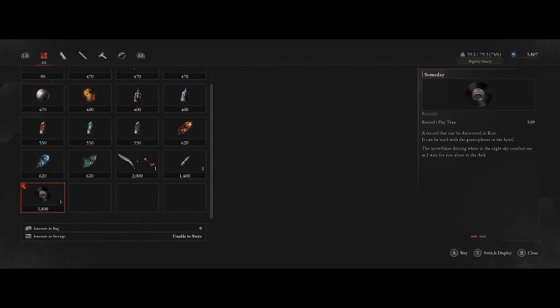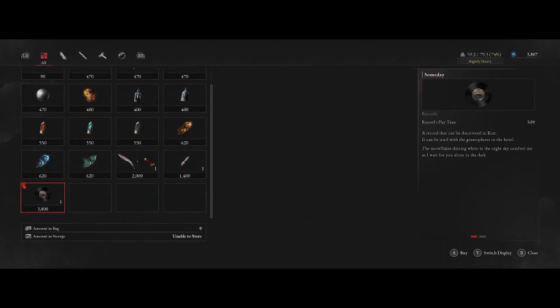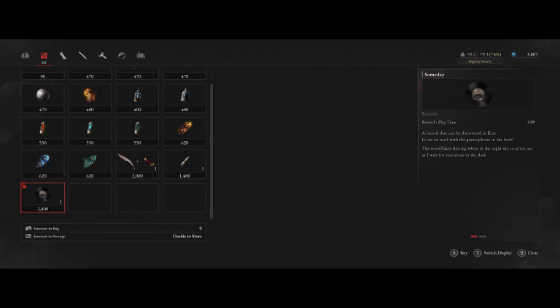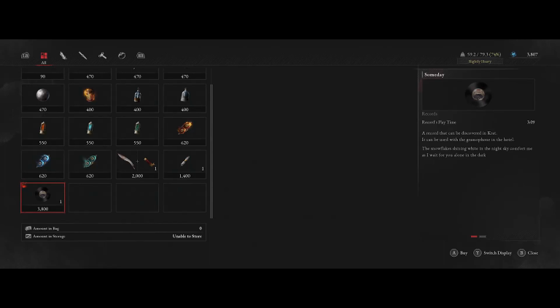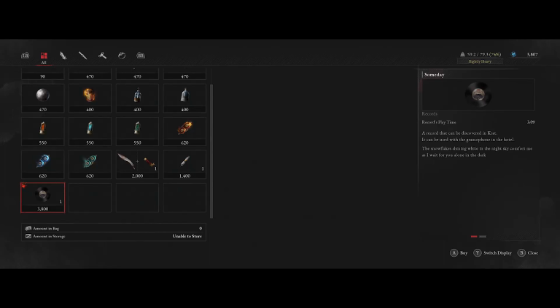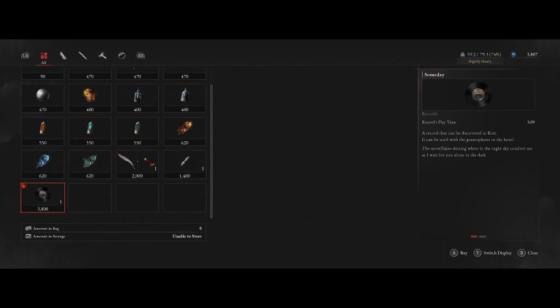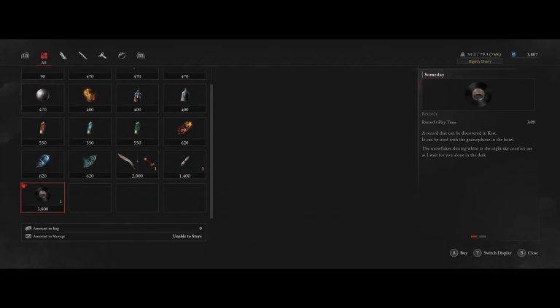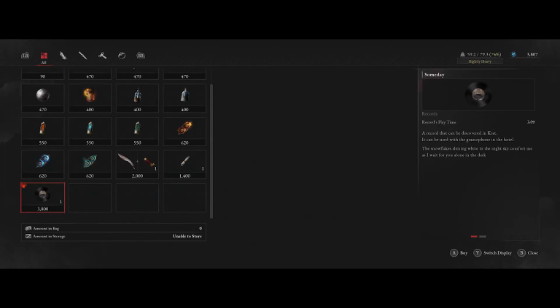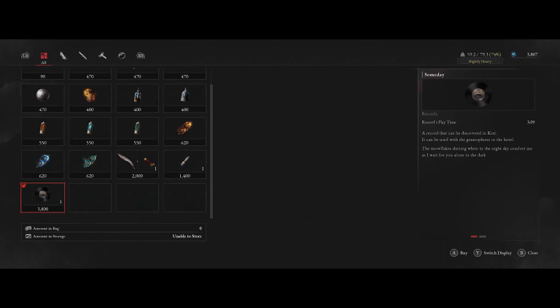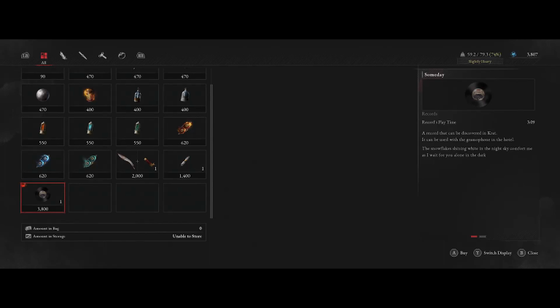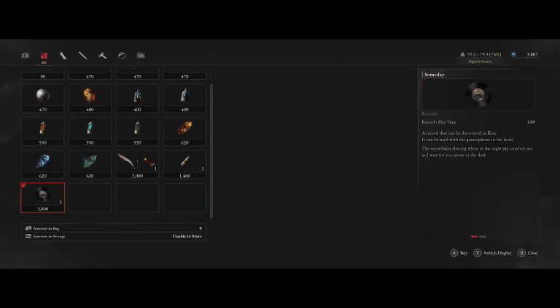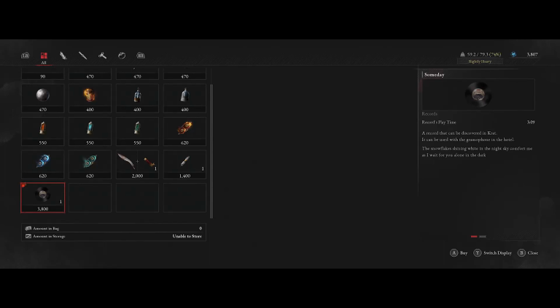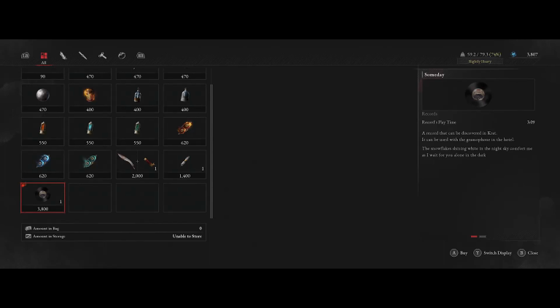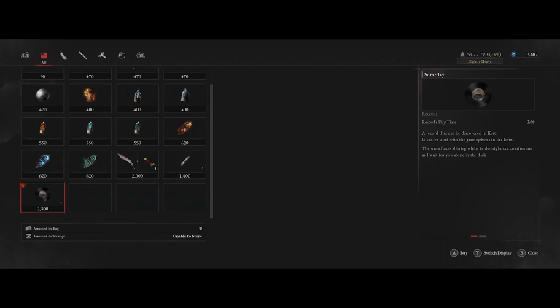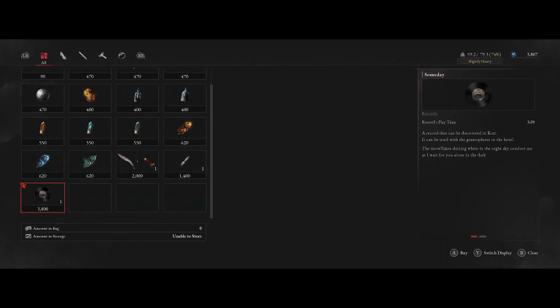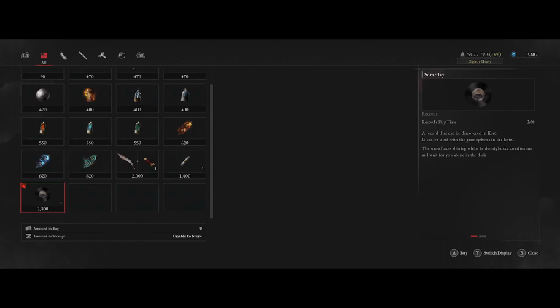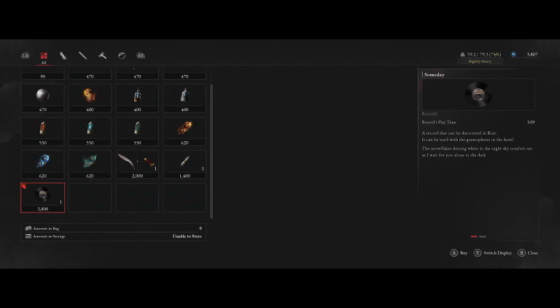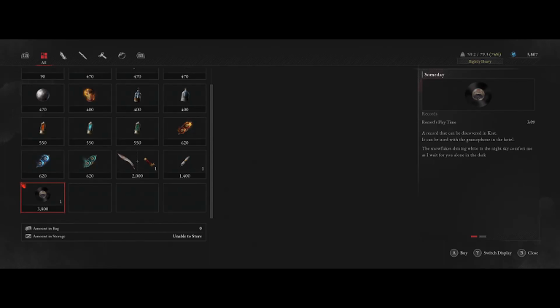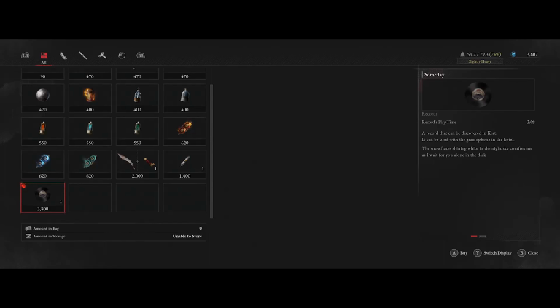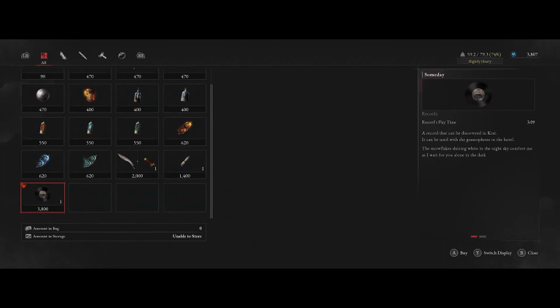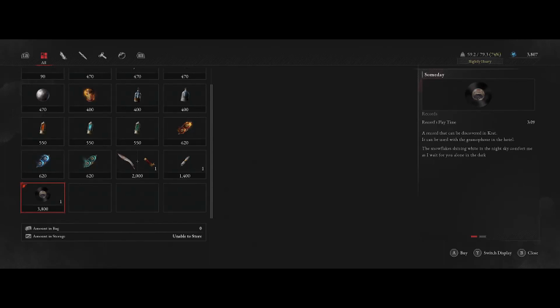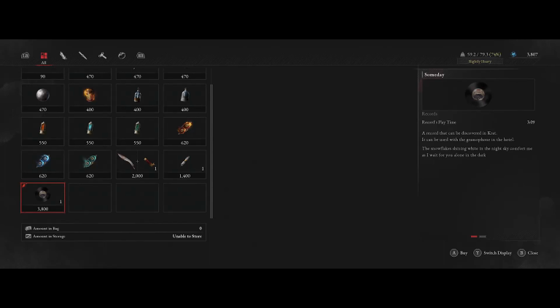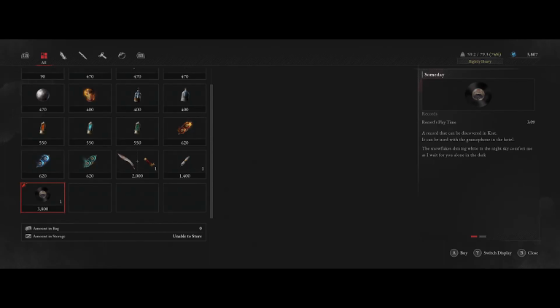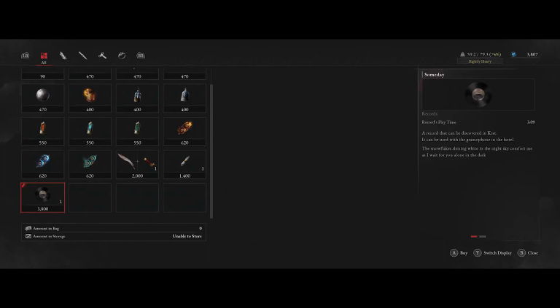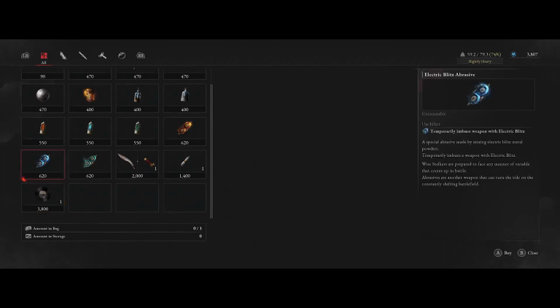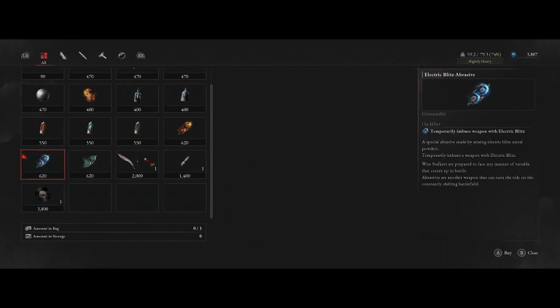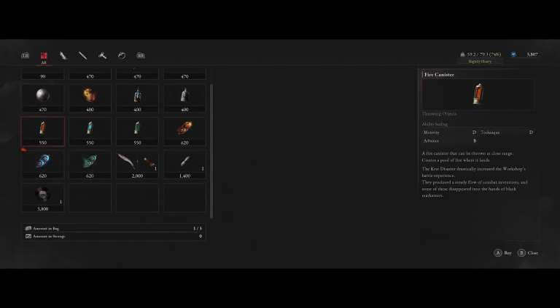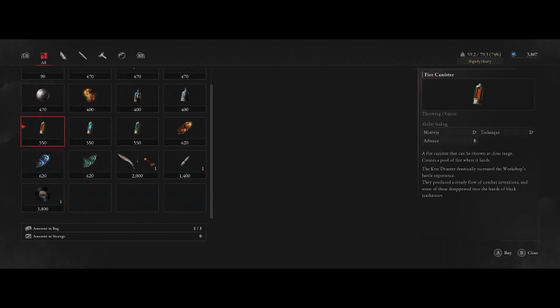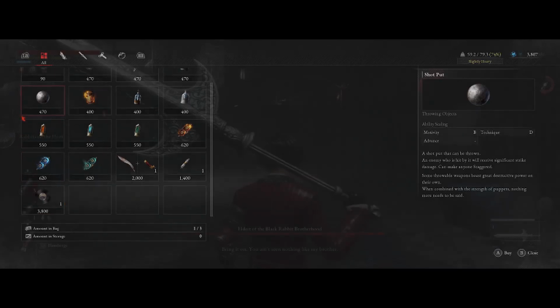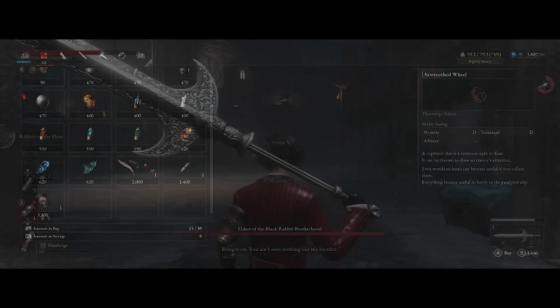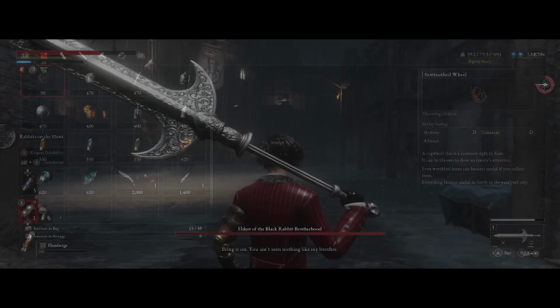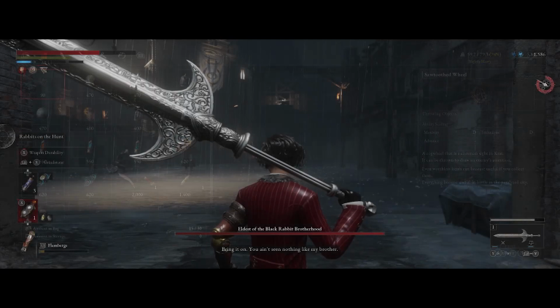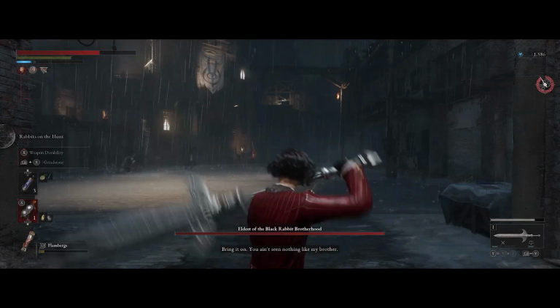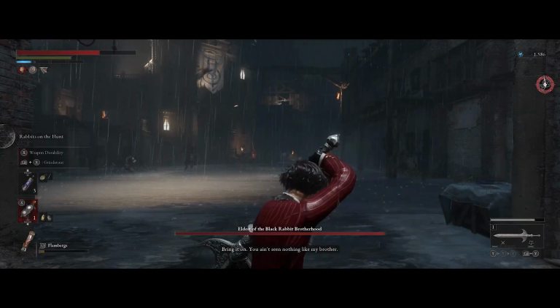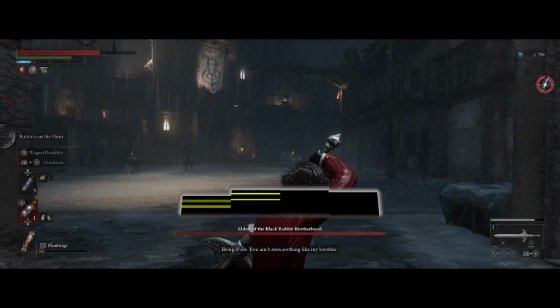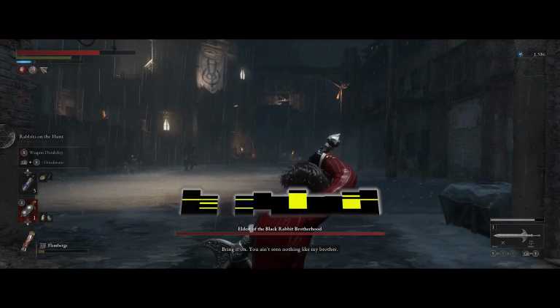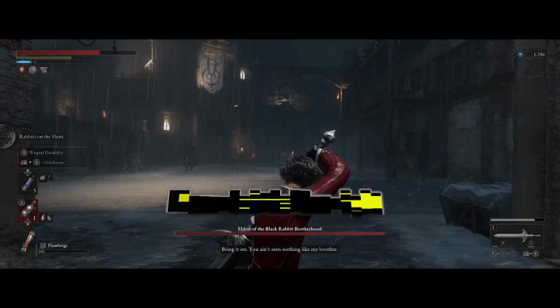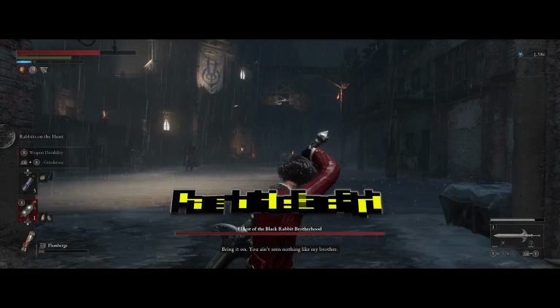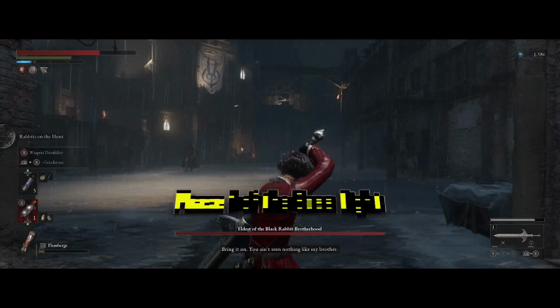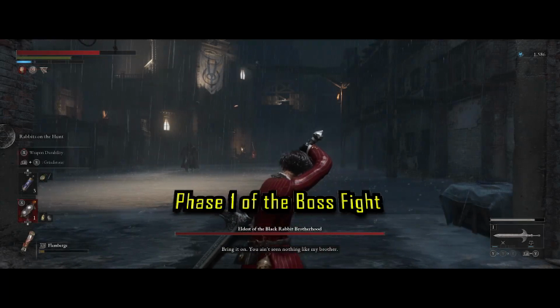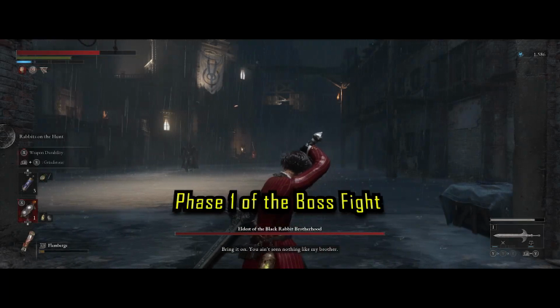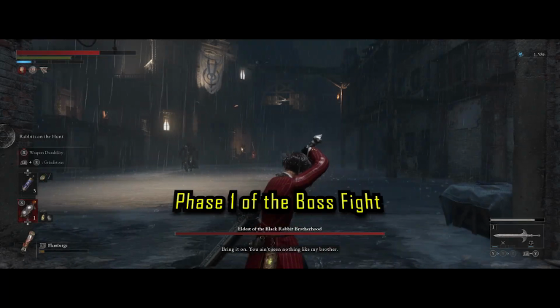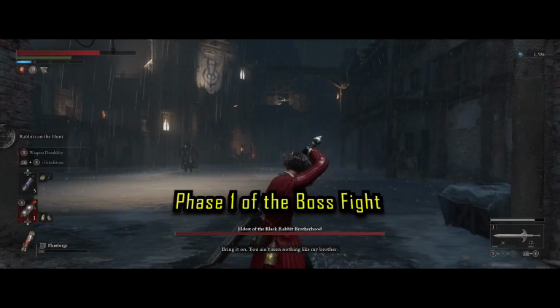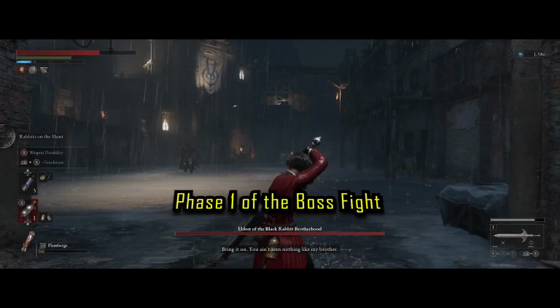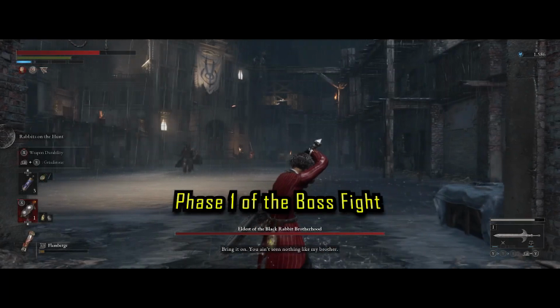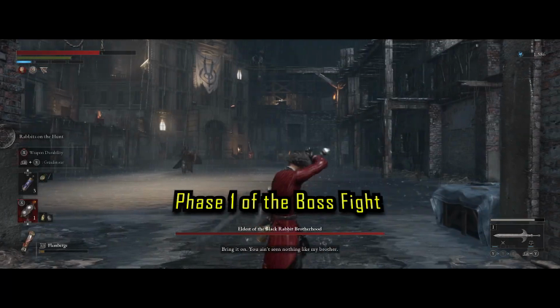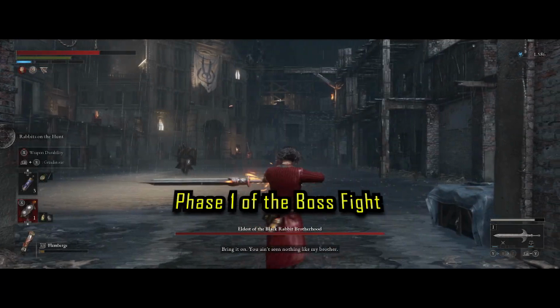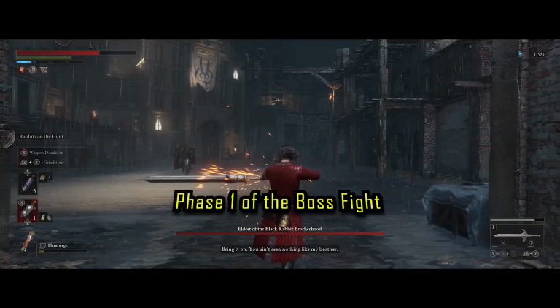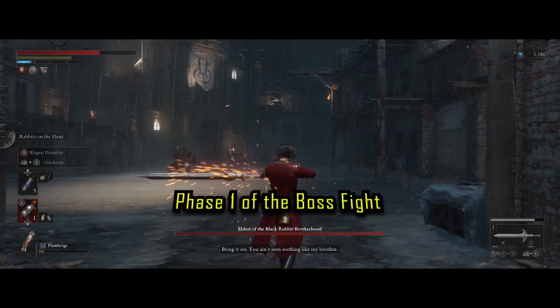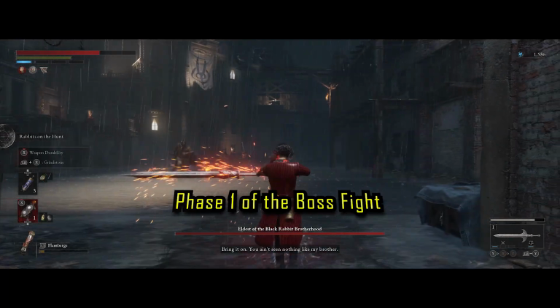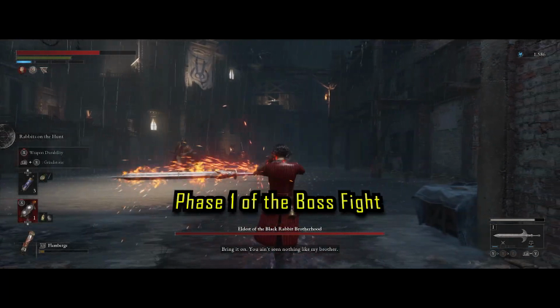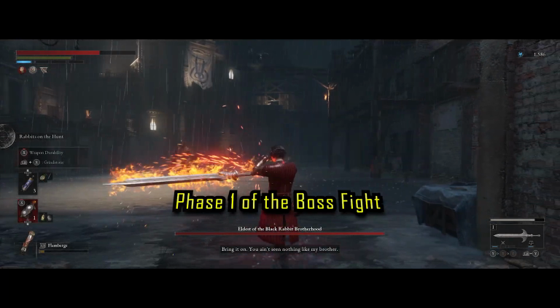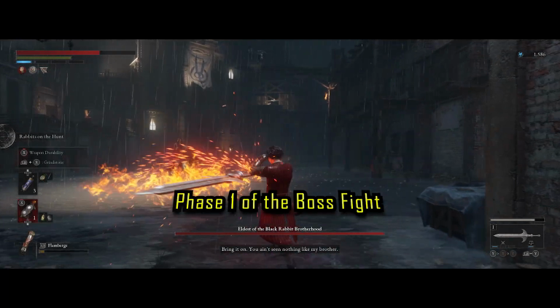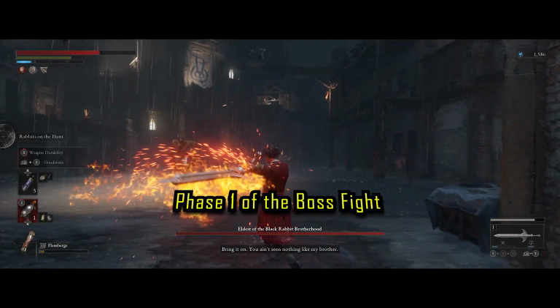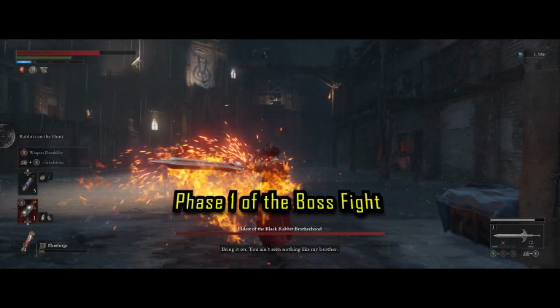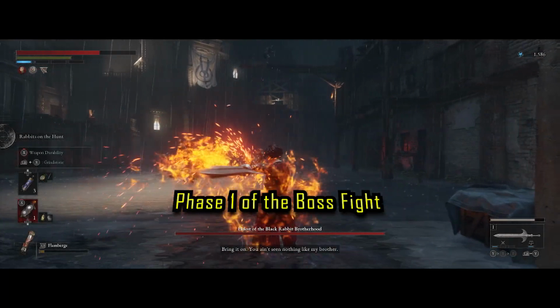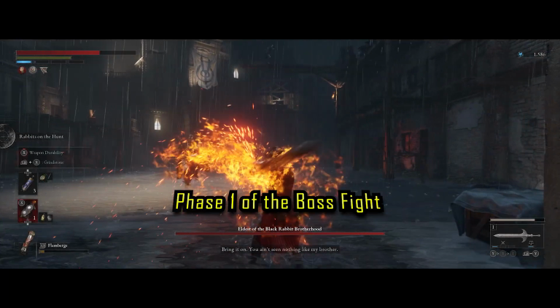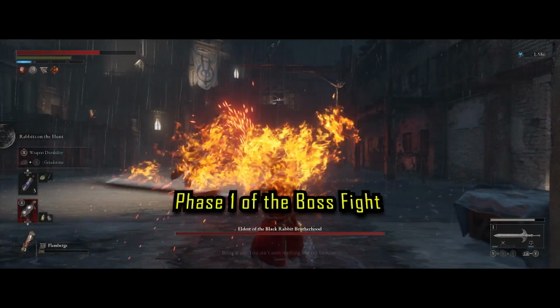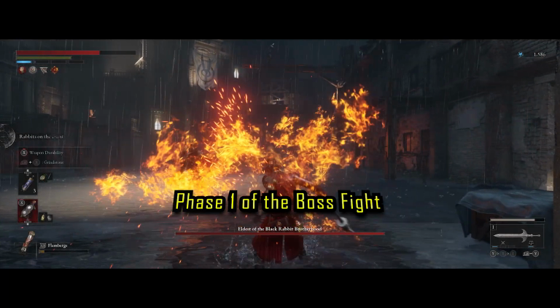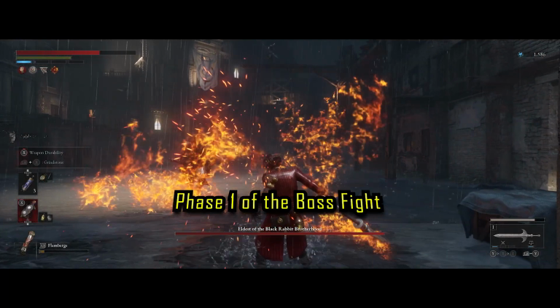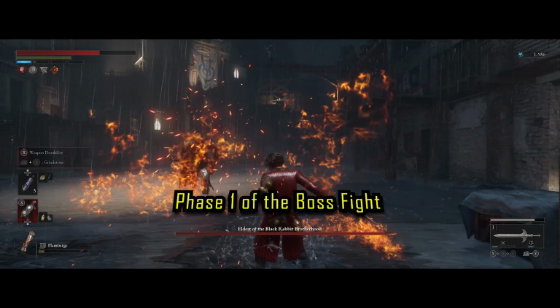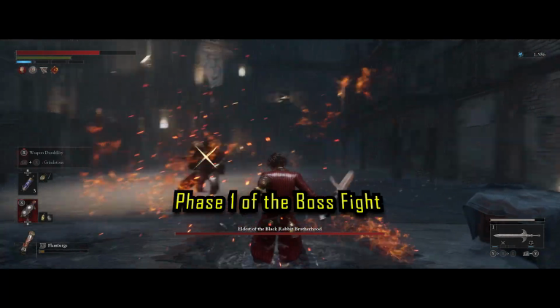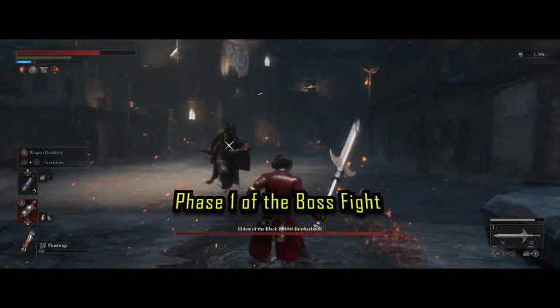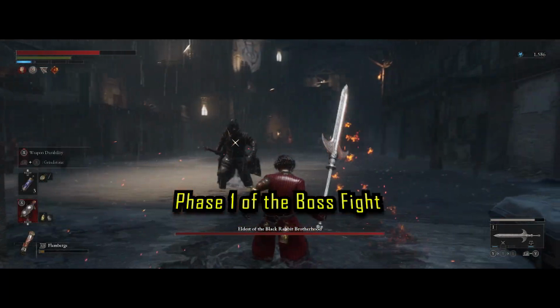Once you have your items, let's go on to the actual boss arena. We've got our consumables — now let's clap the Black Rabbit Brotherhood.